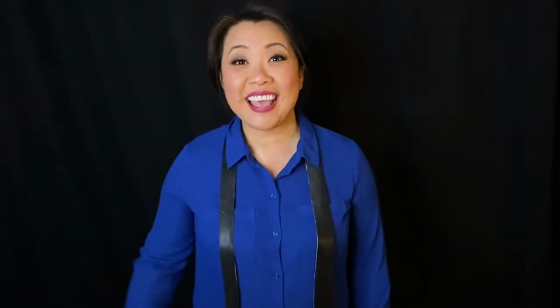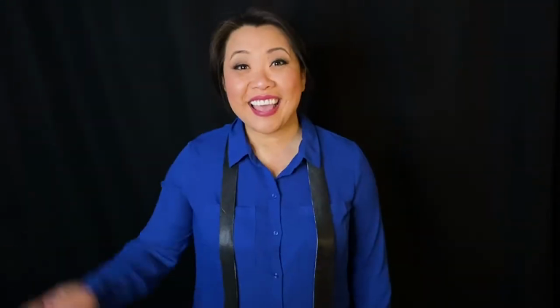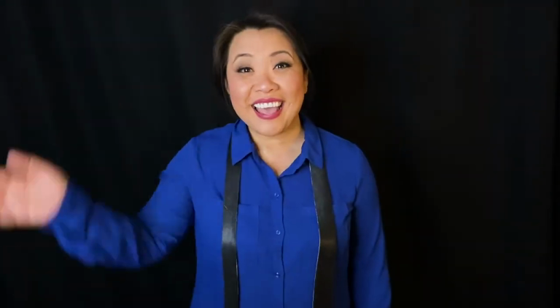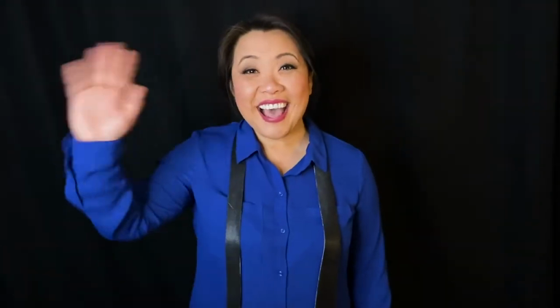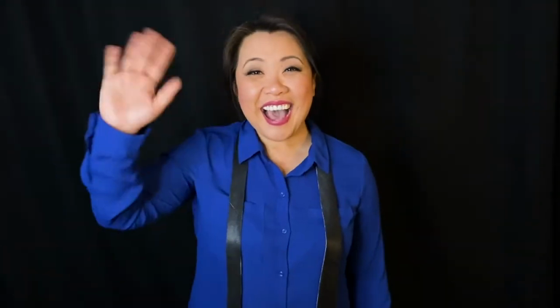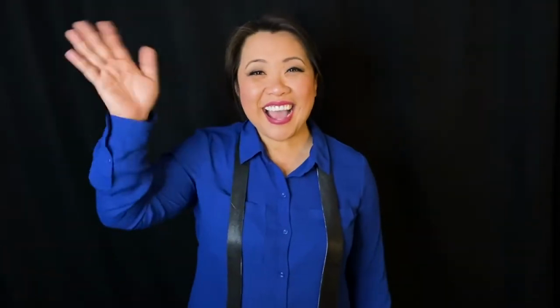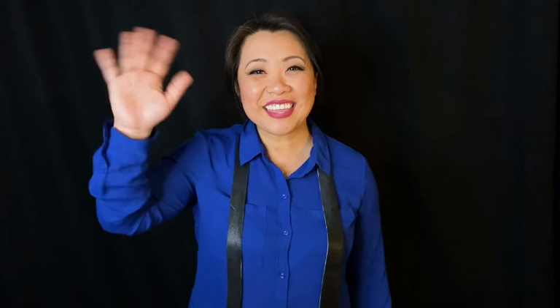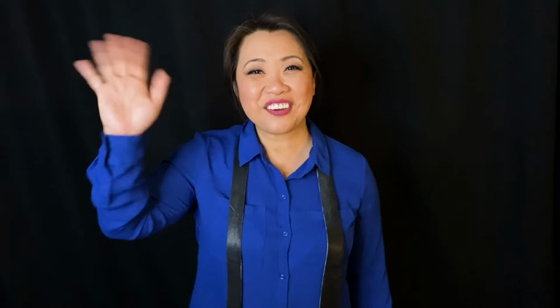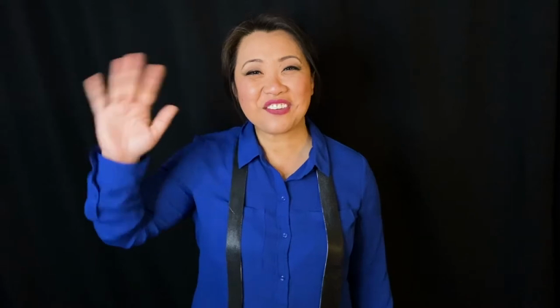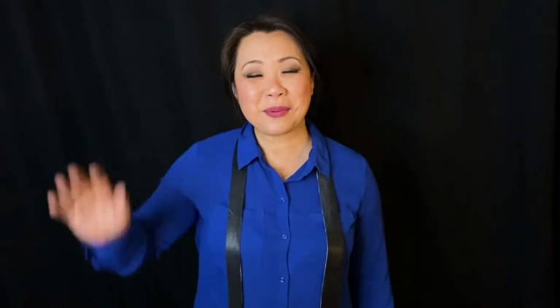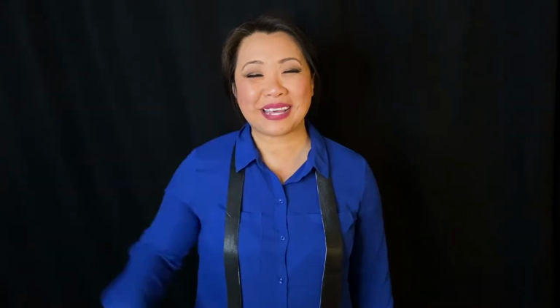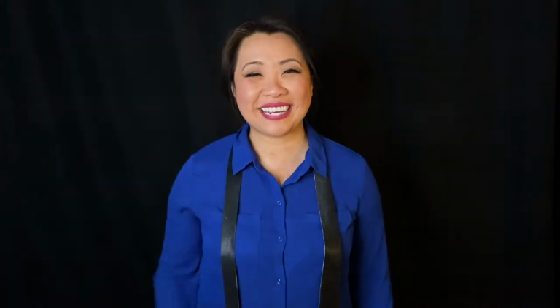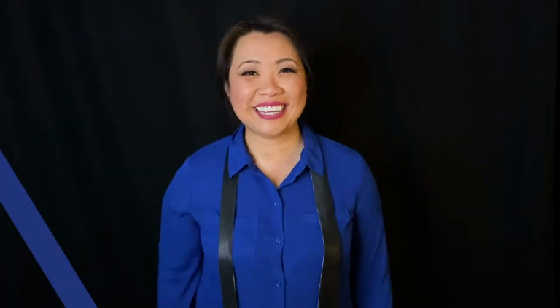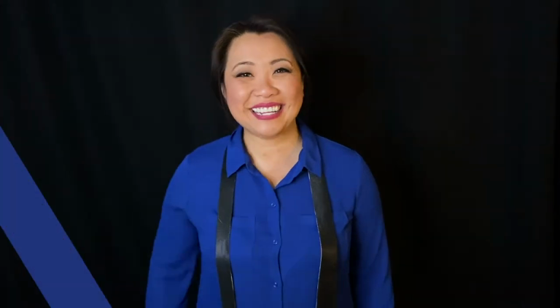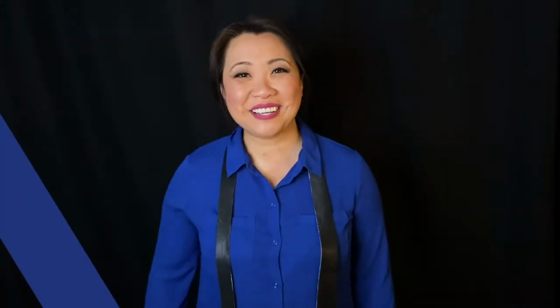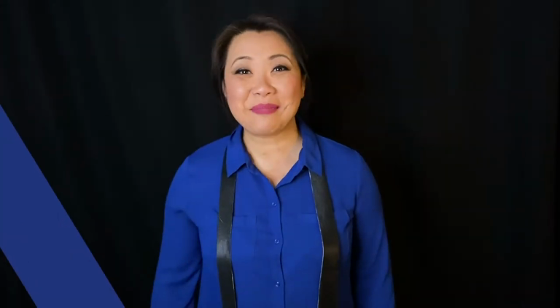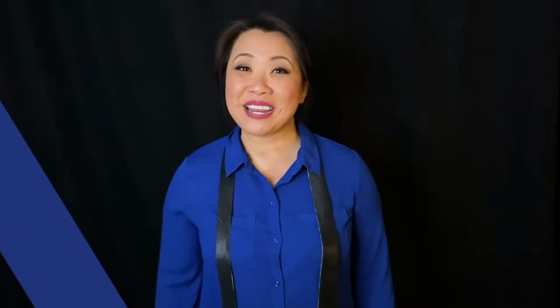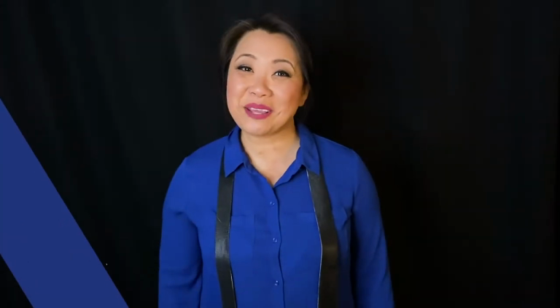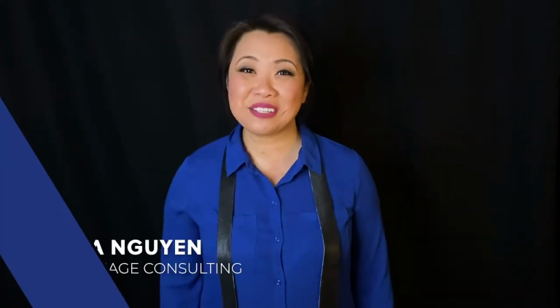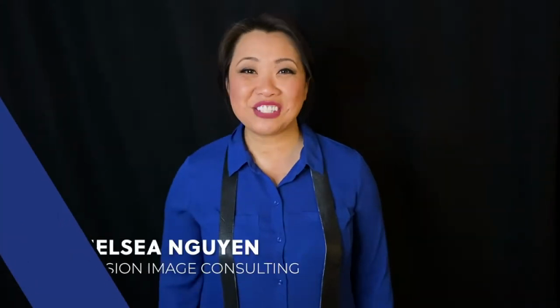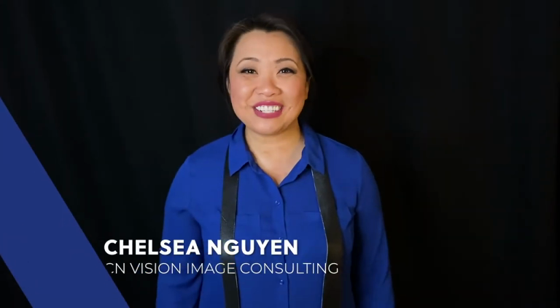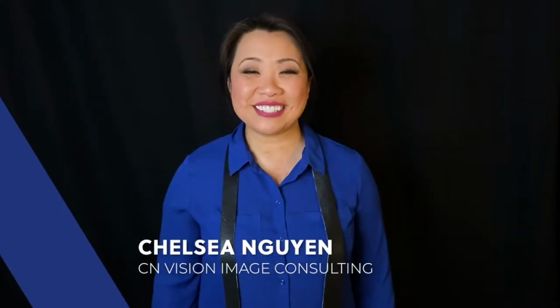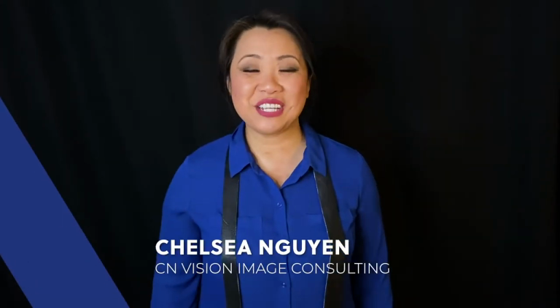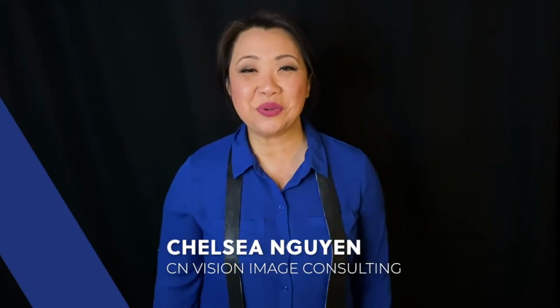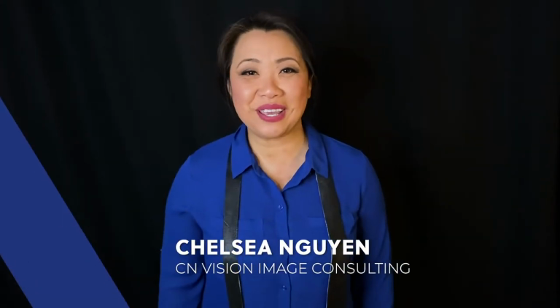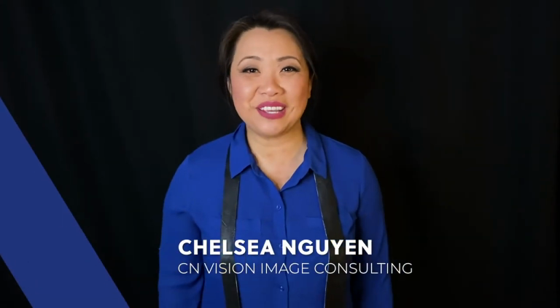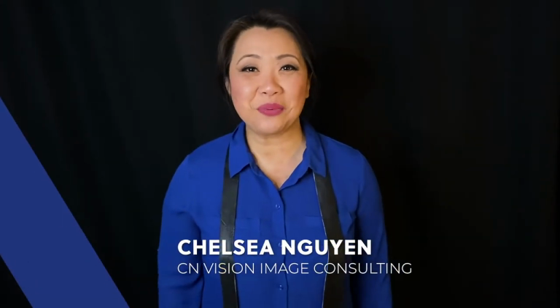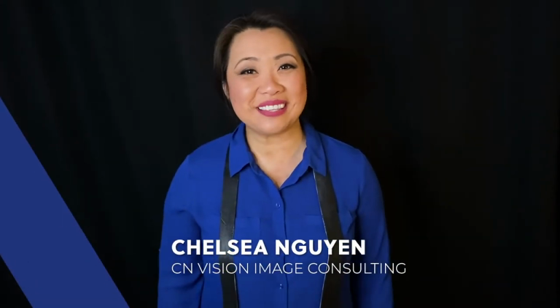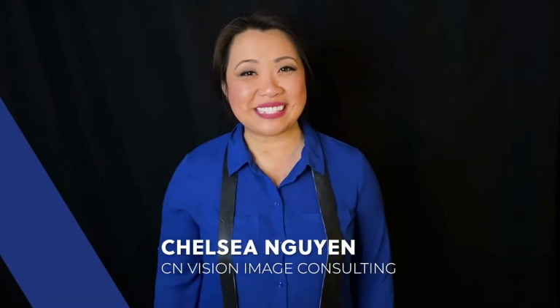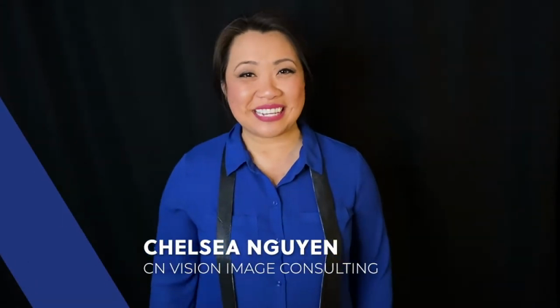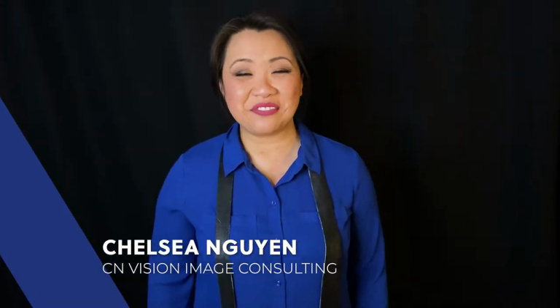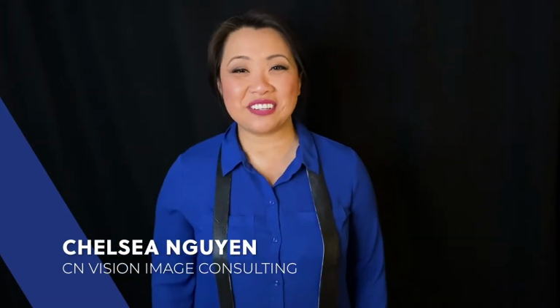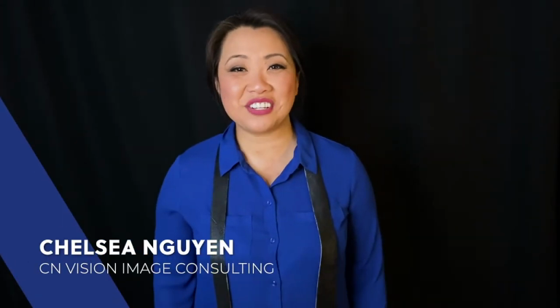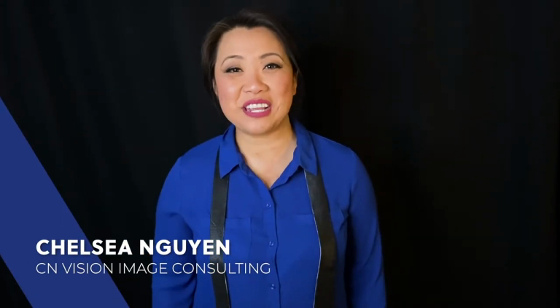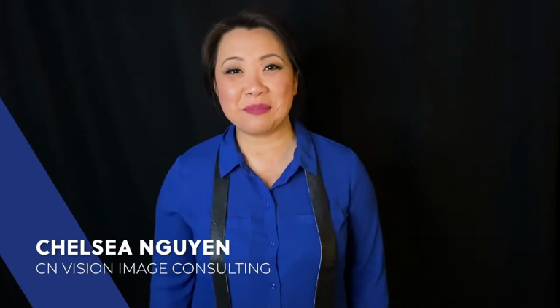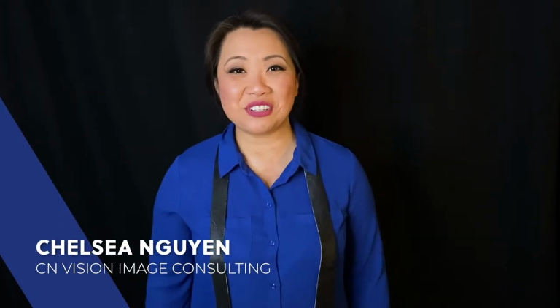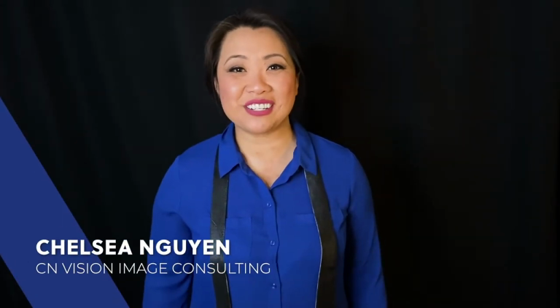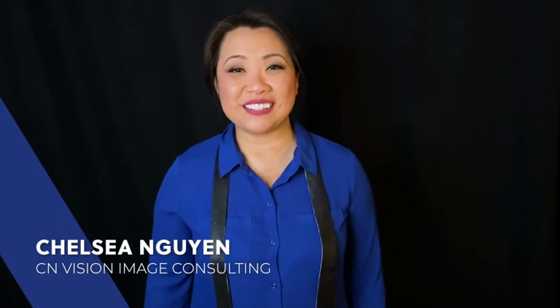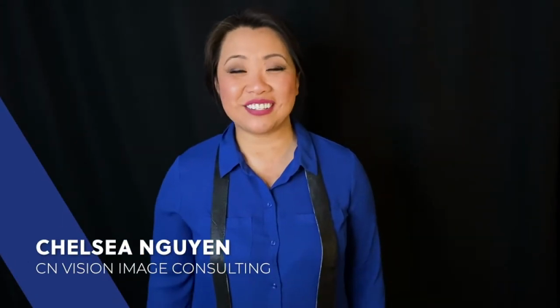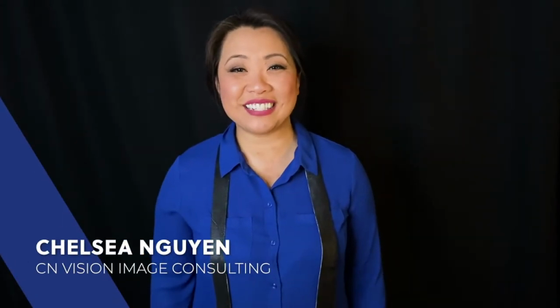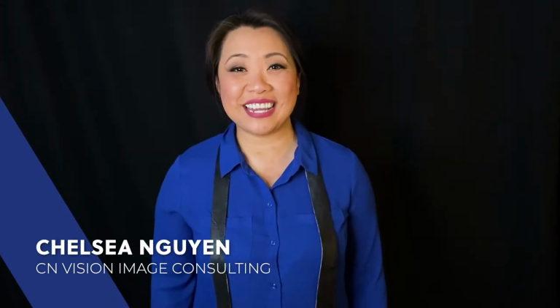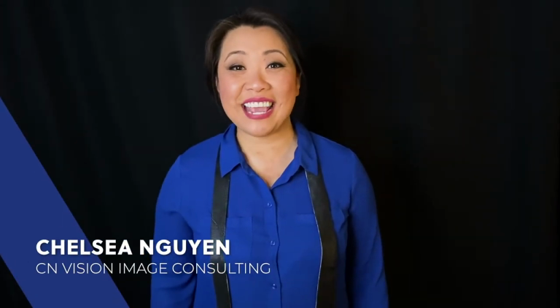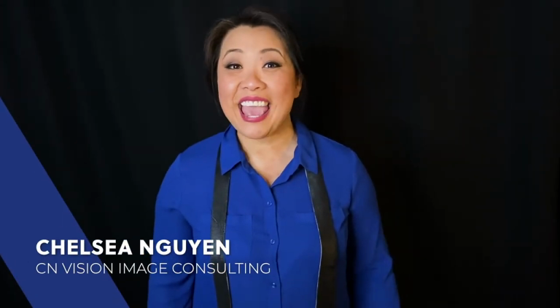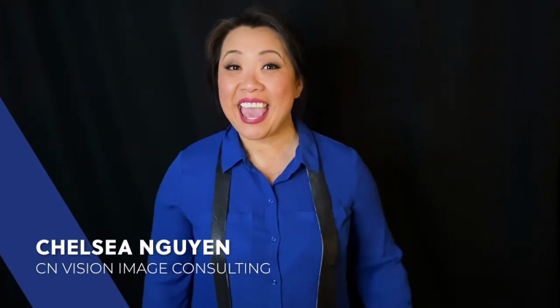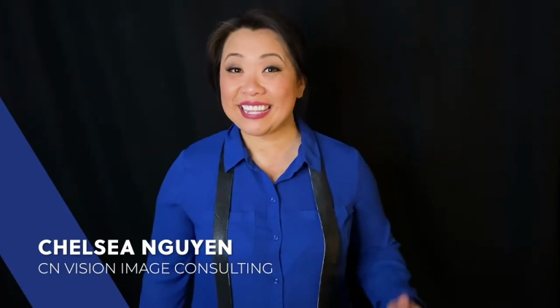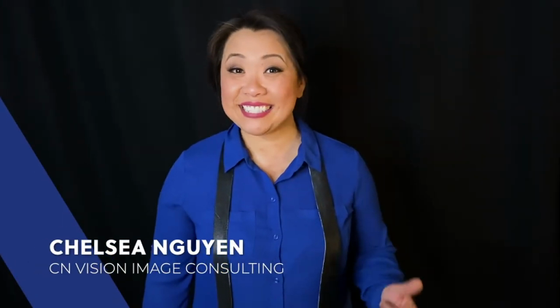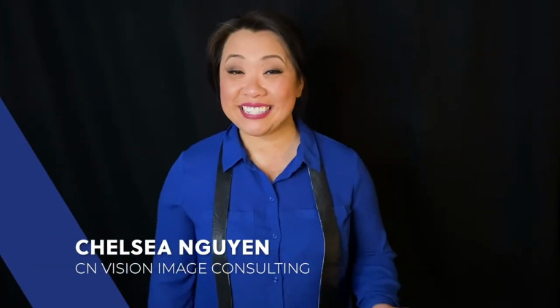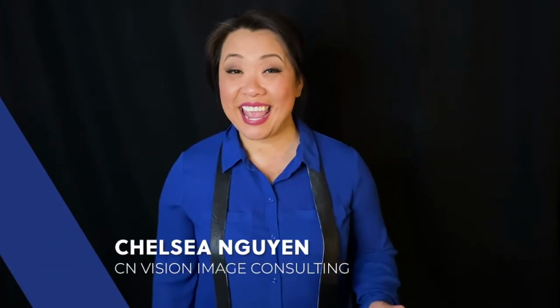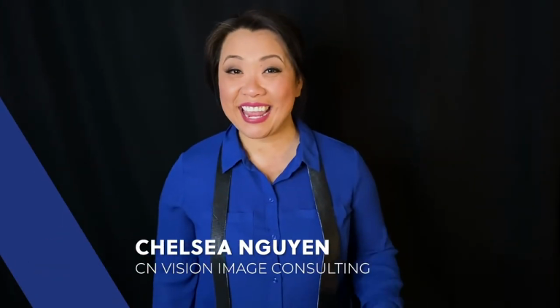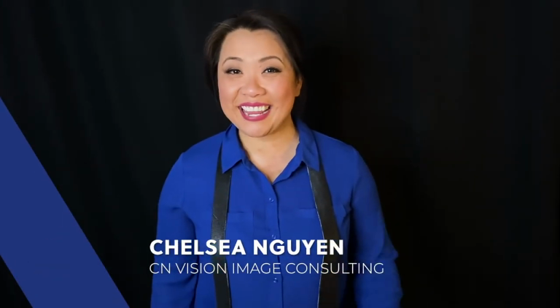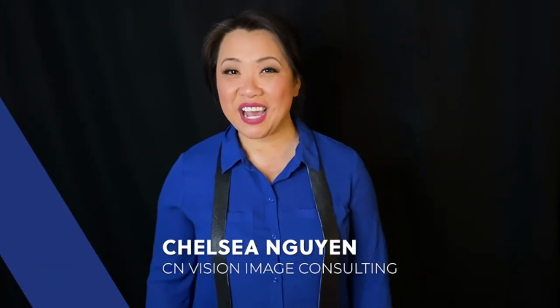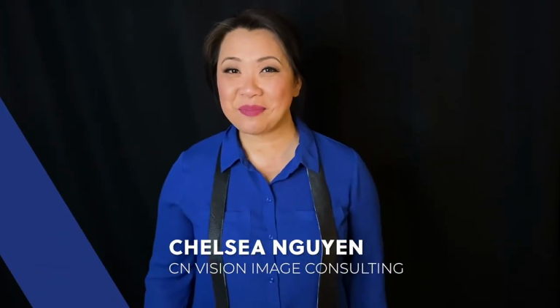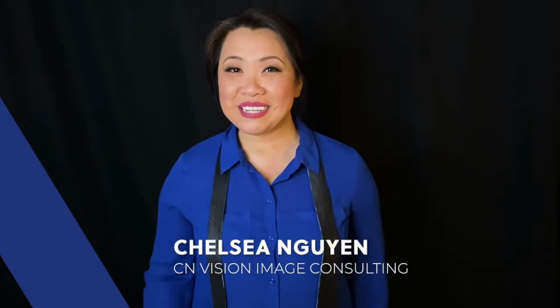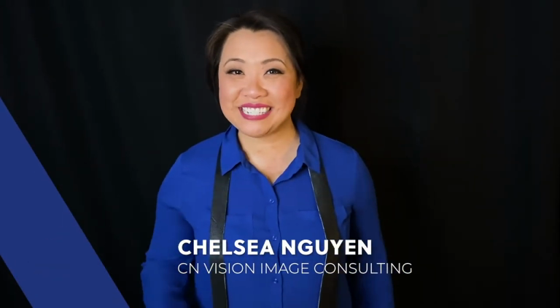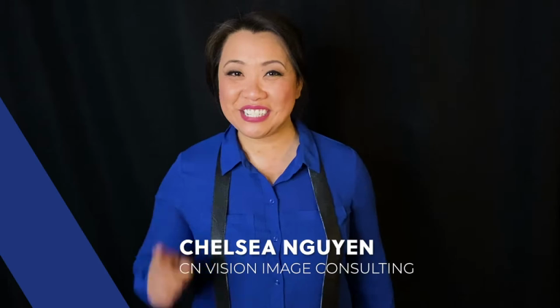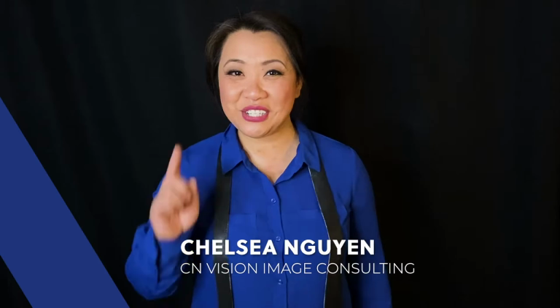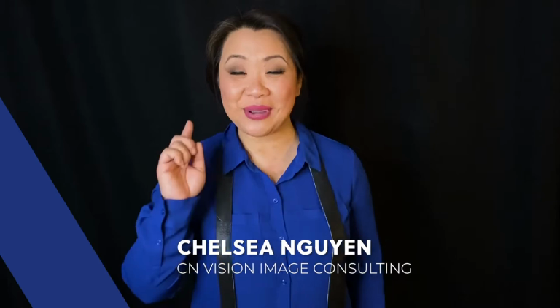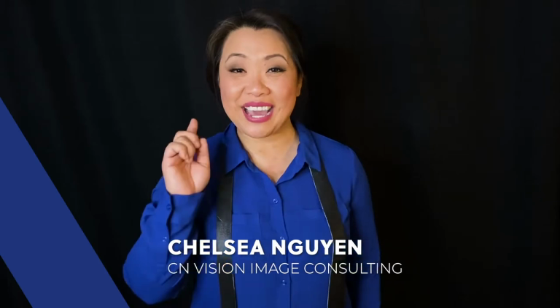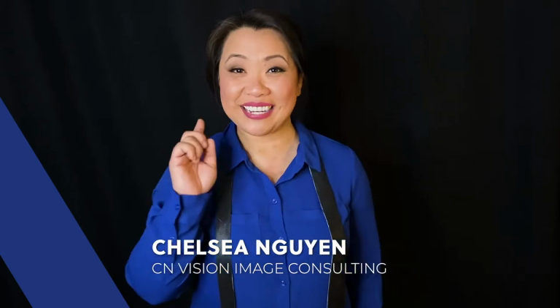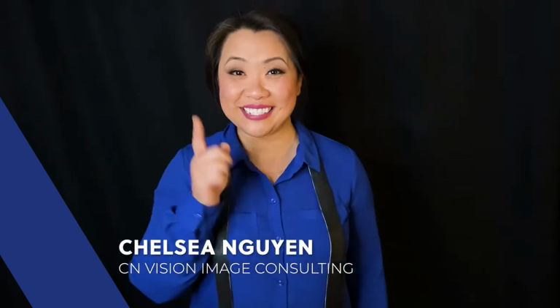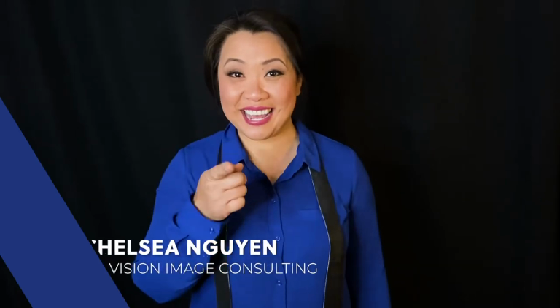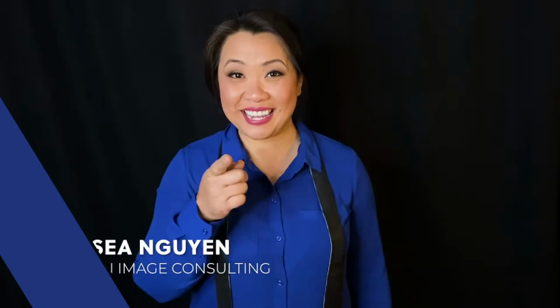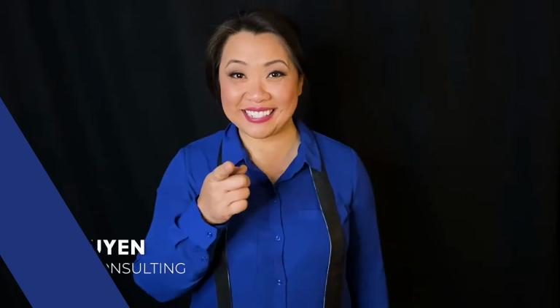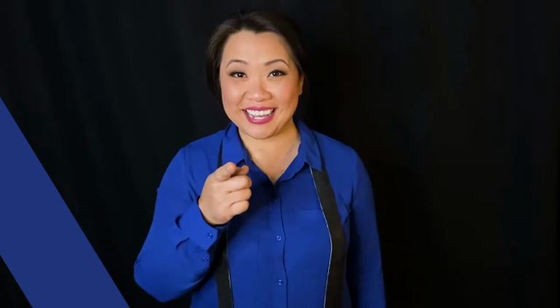Hi there, everybody. My name is Chelsea Nguyen with Sea and Vision Image Consulting, and today I'm going to teach you how to tie a tie.